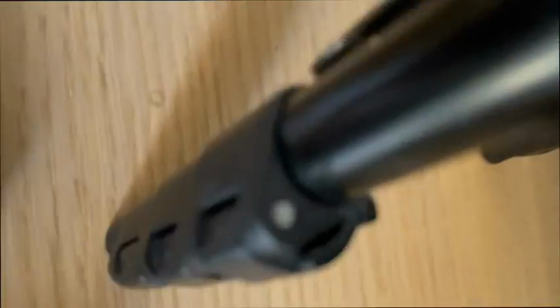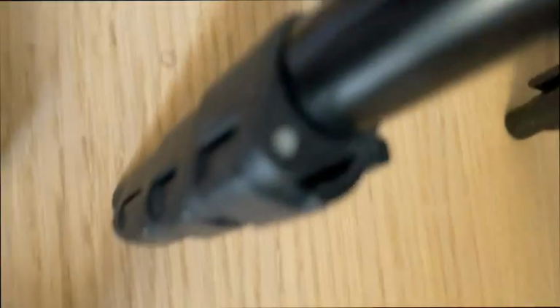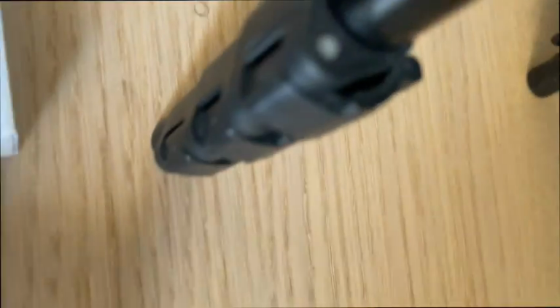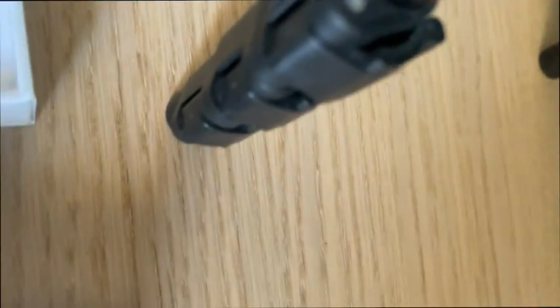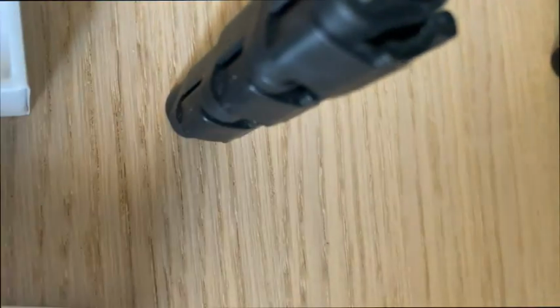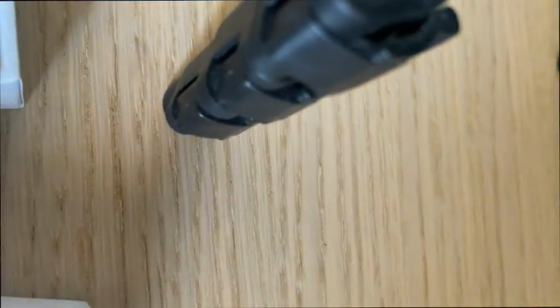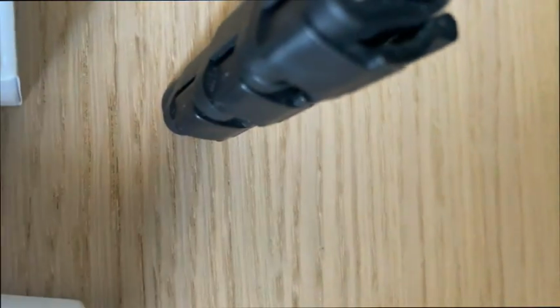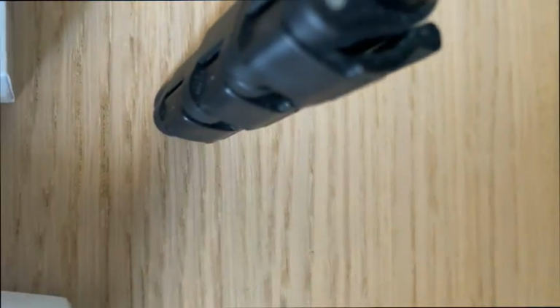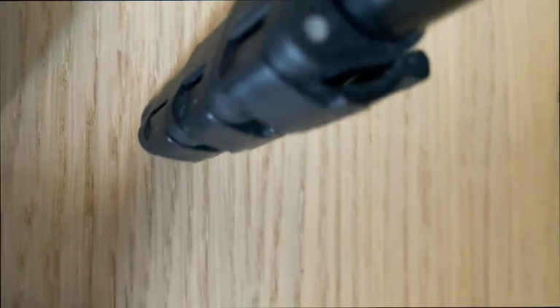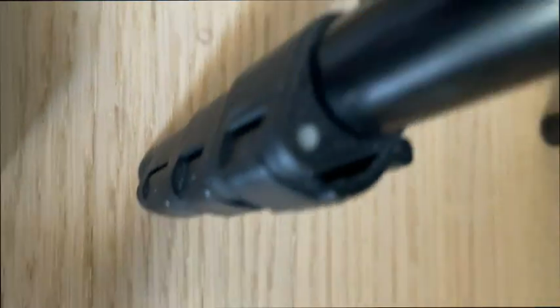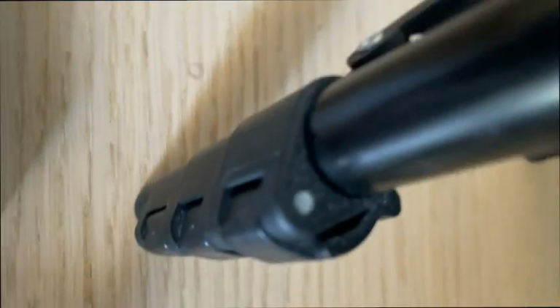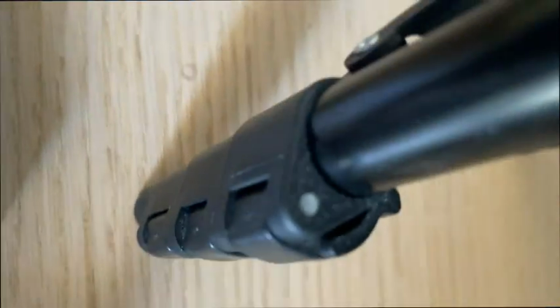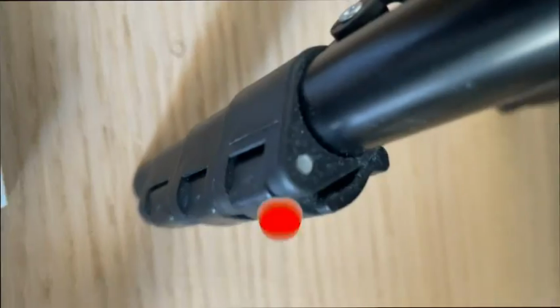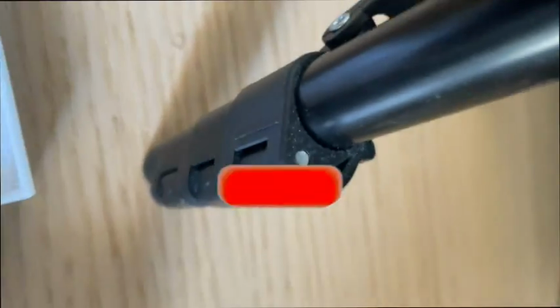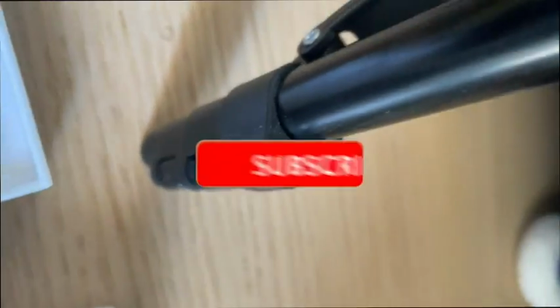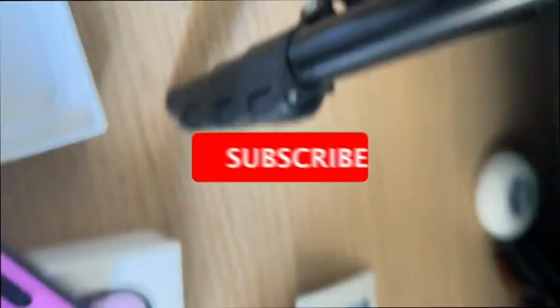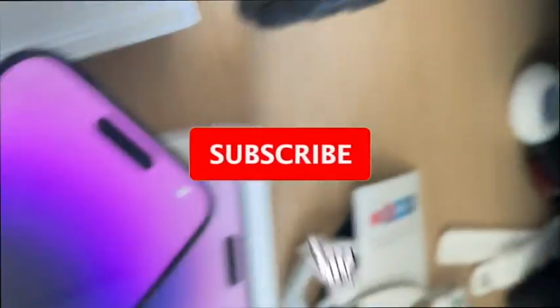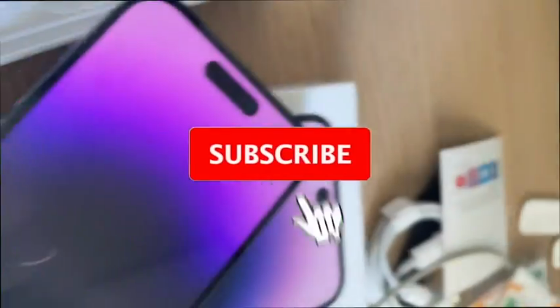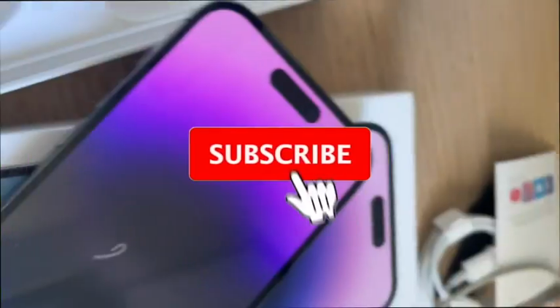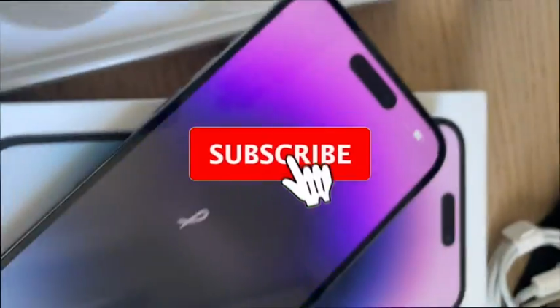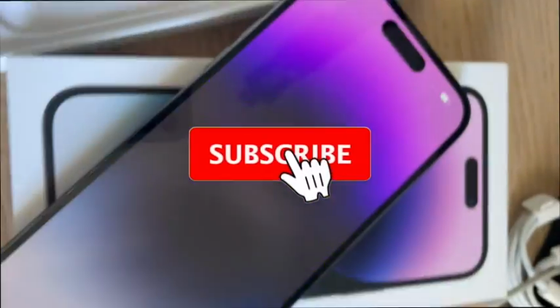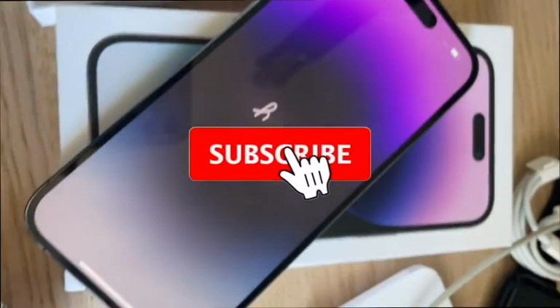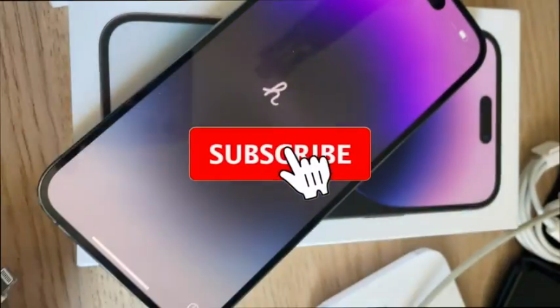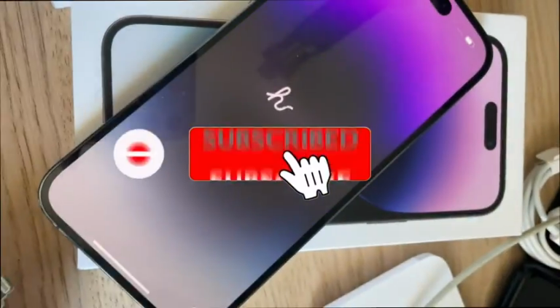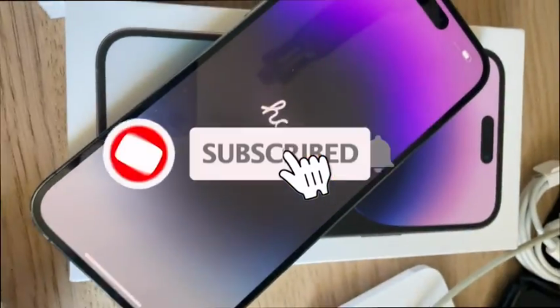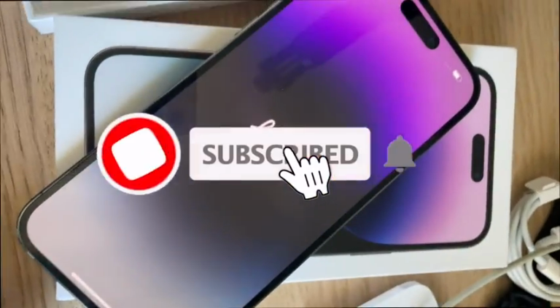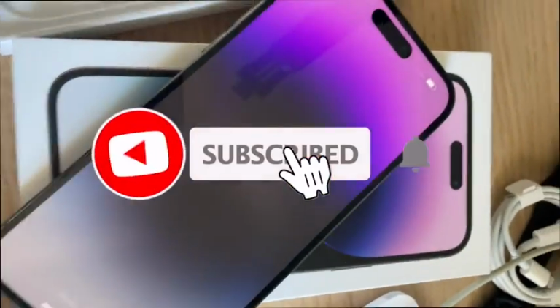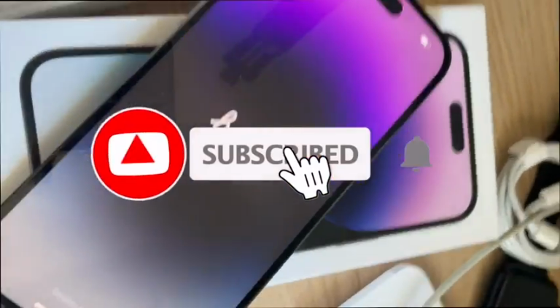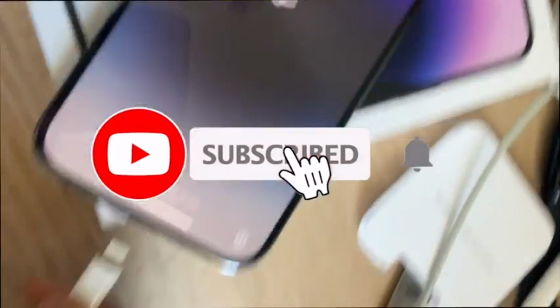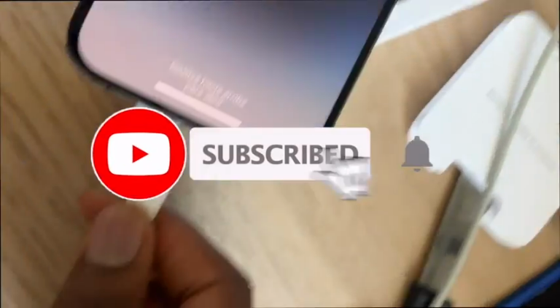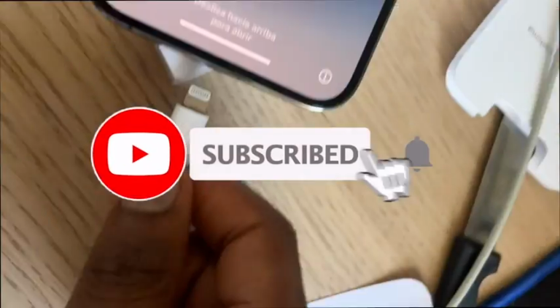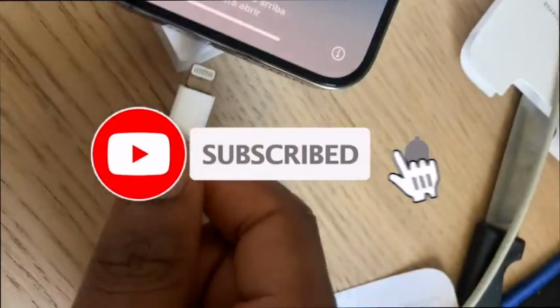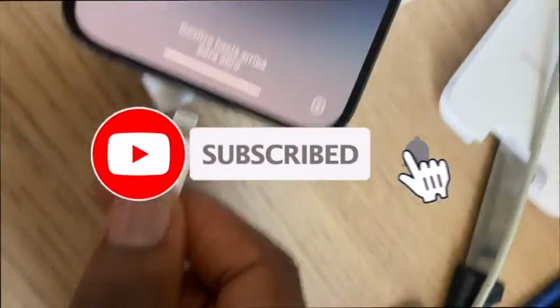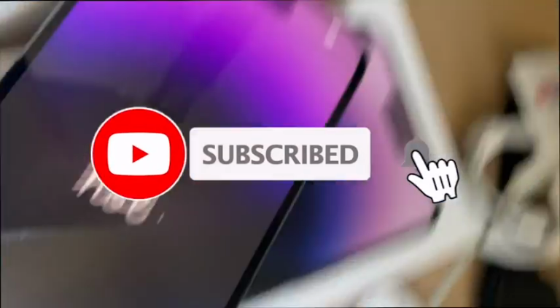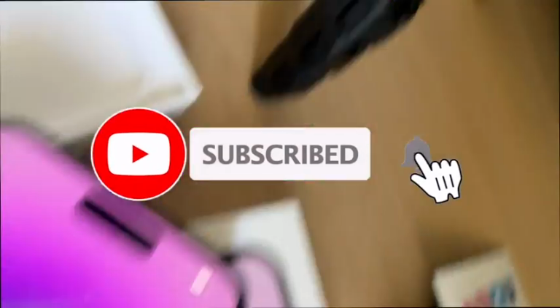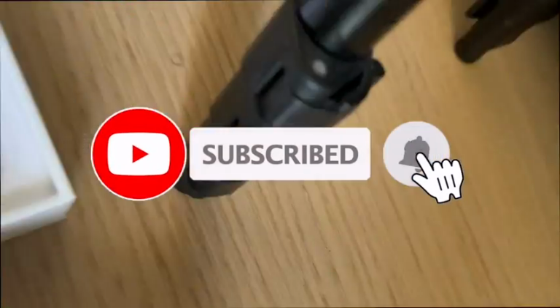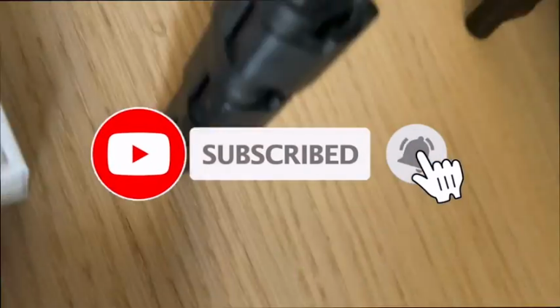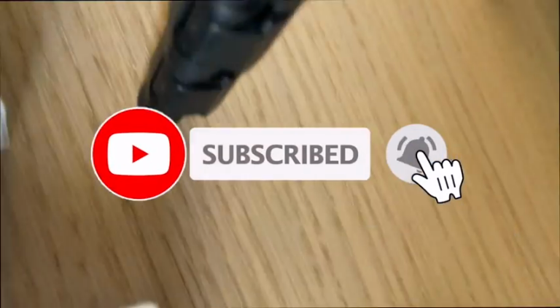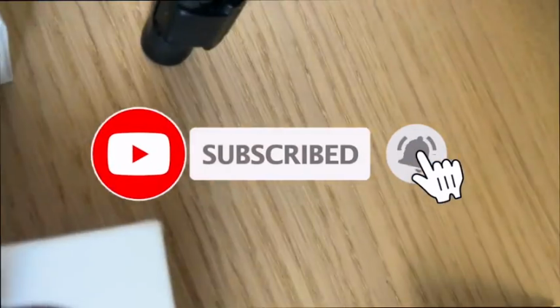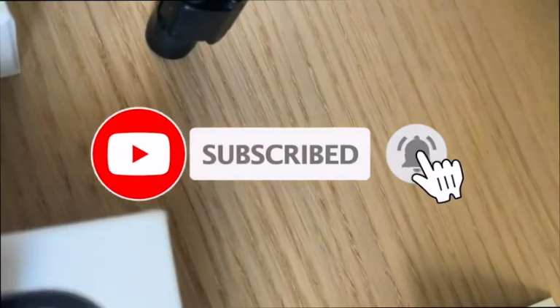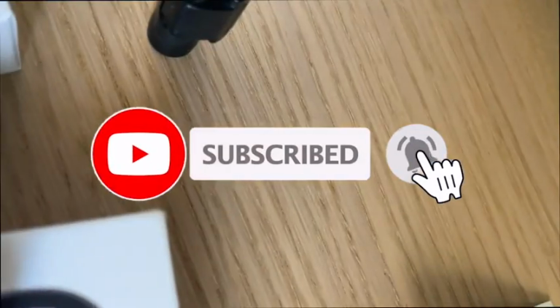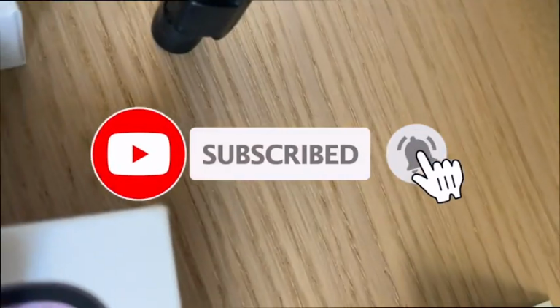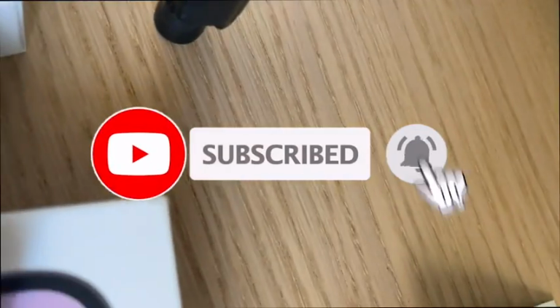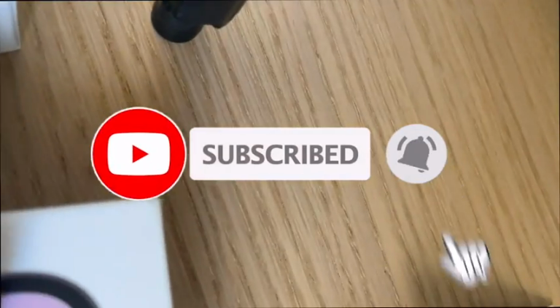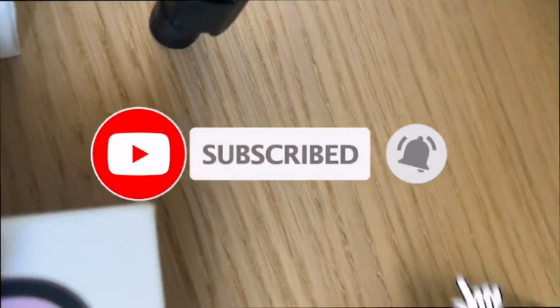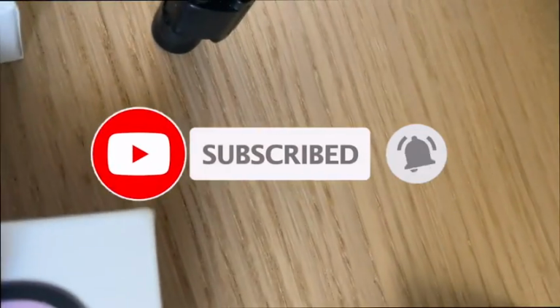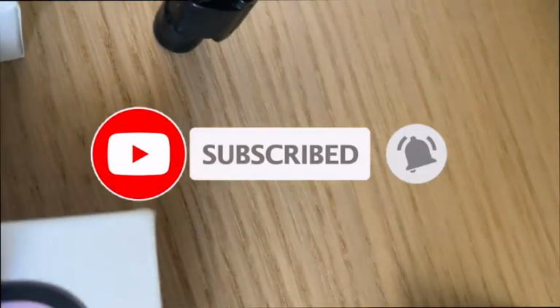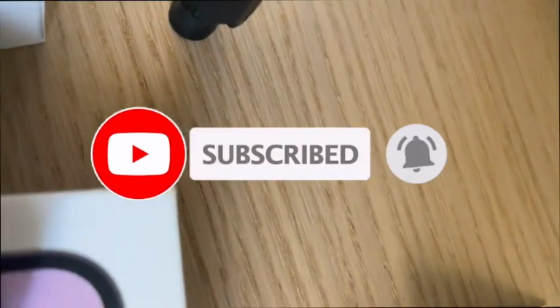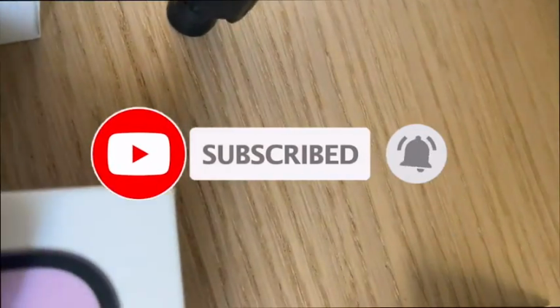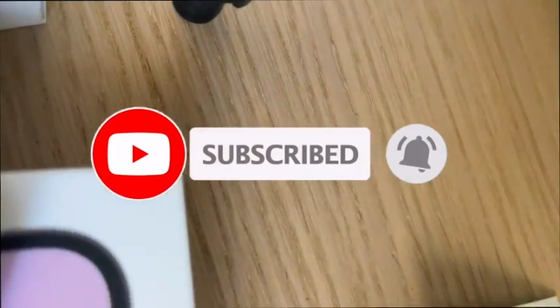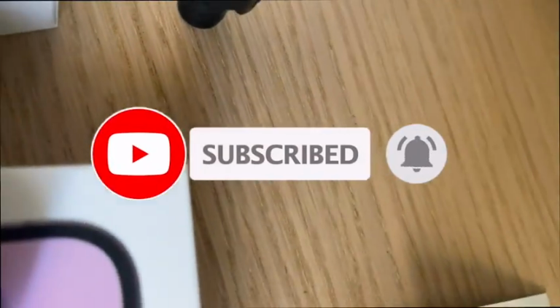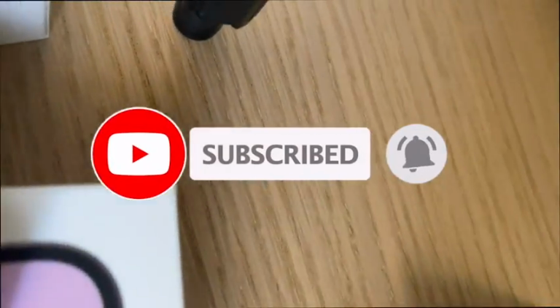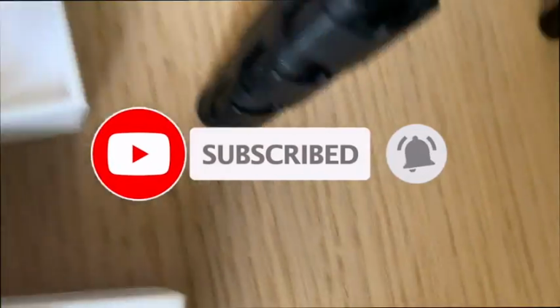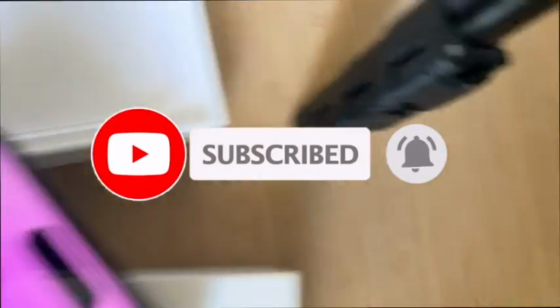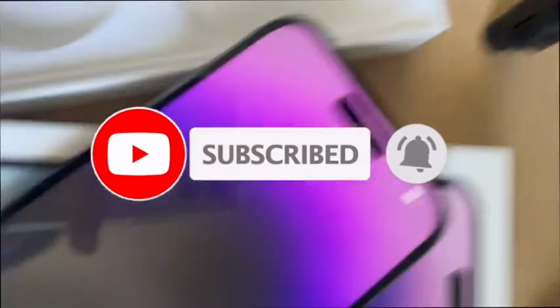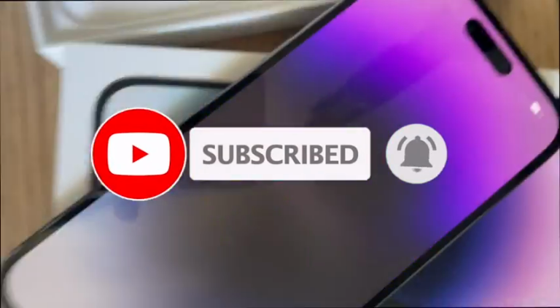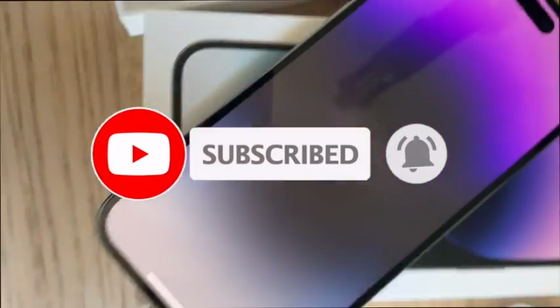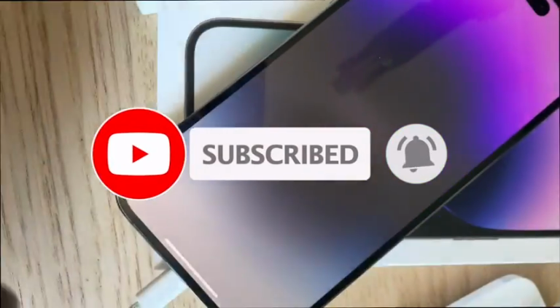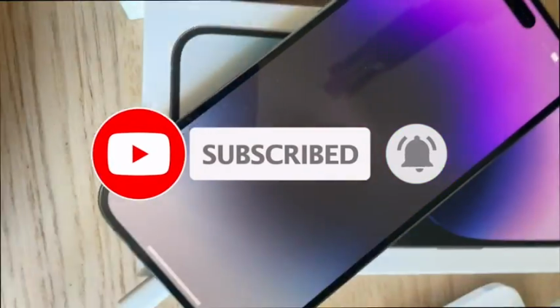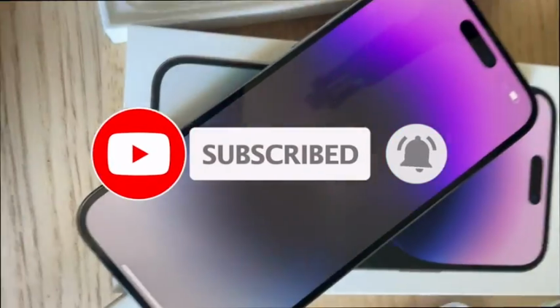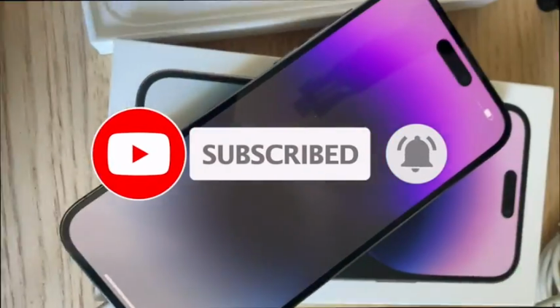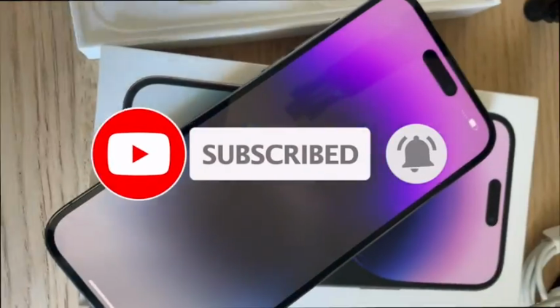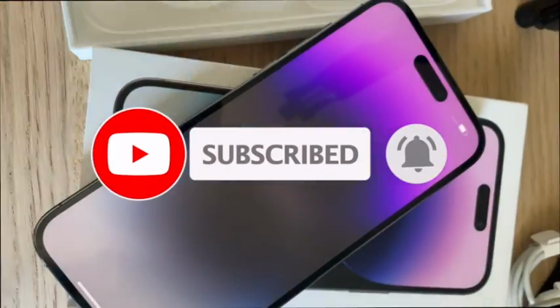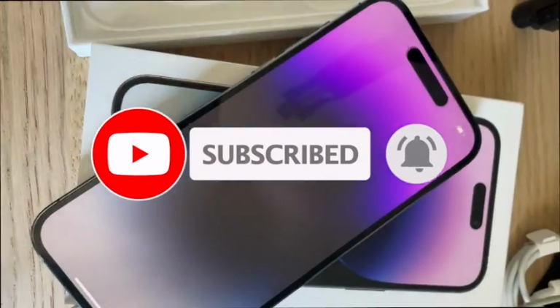So yeah, if you like unboxing videos, don't forget to like, share, and subscribe. Love you all — I'll see you a bit later. Peace out, bye!